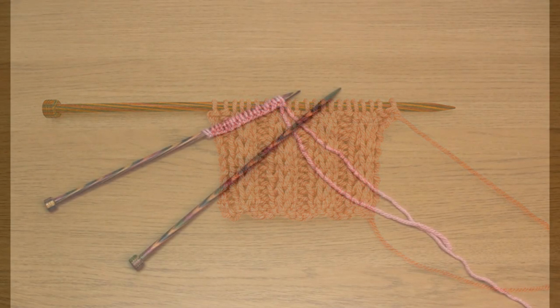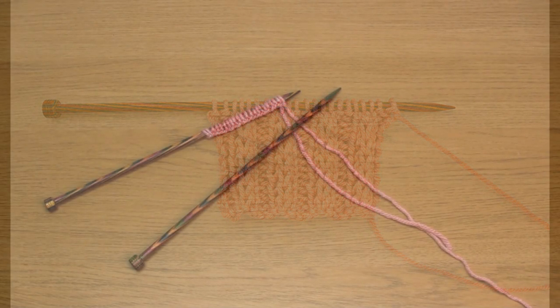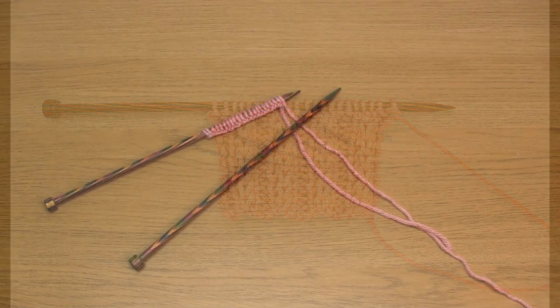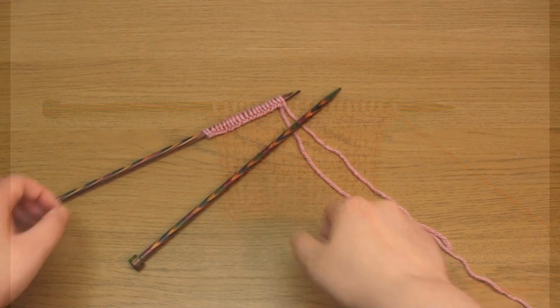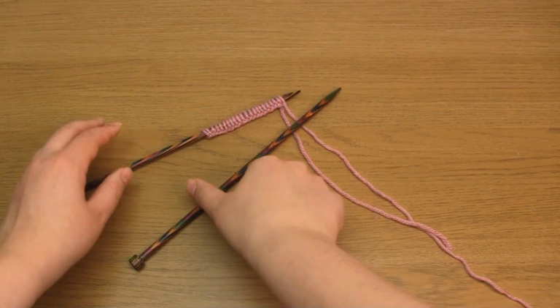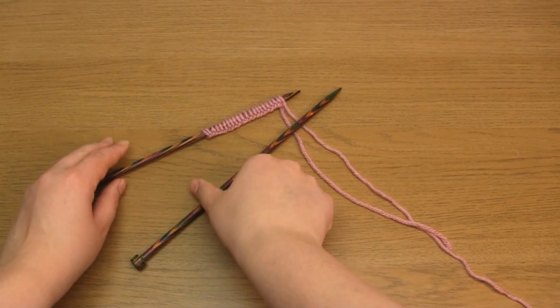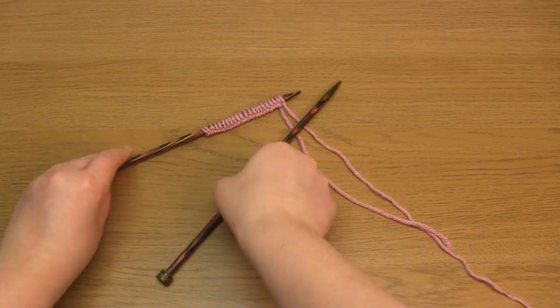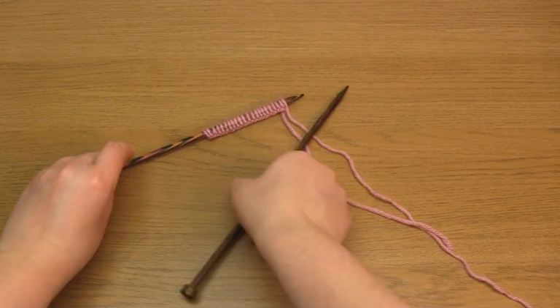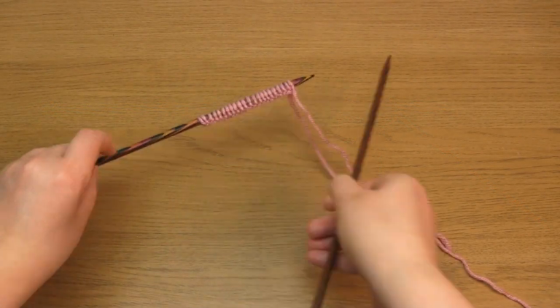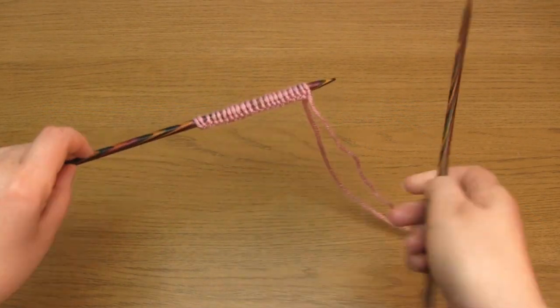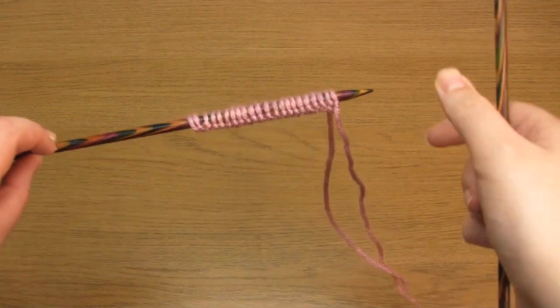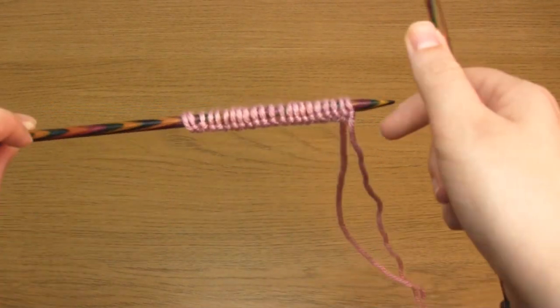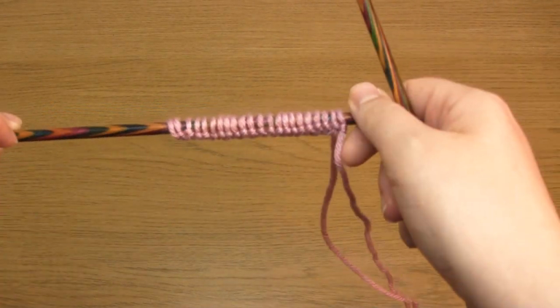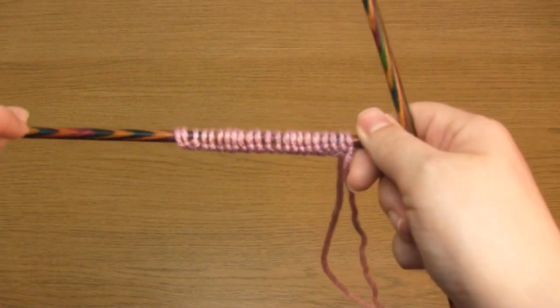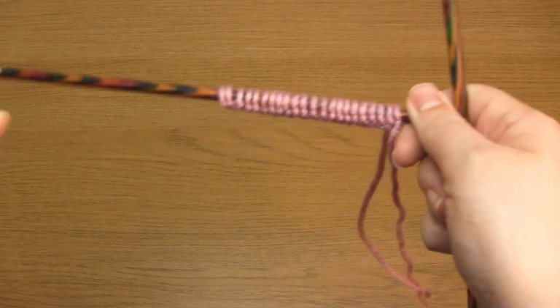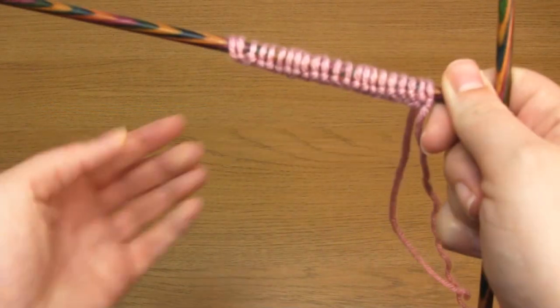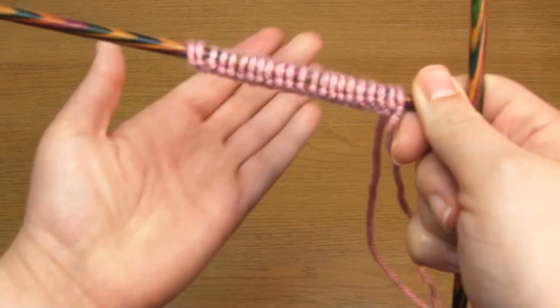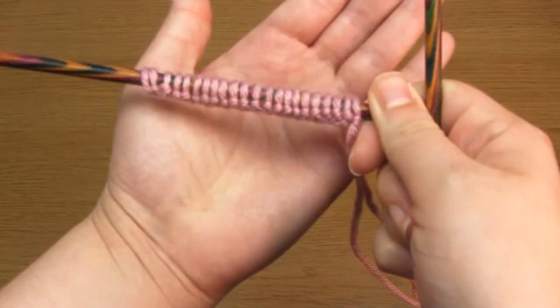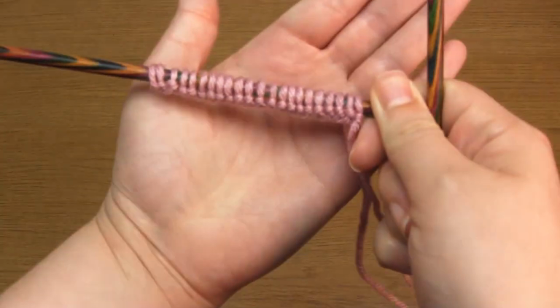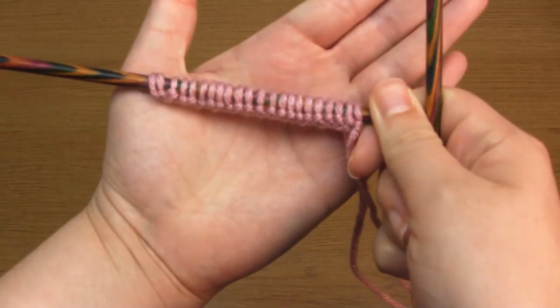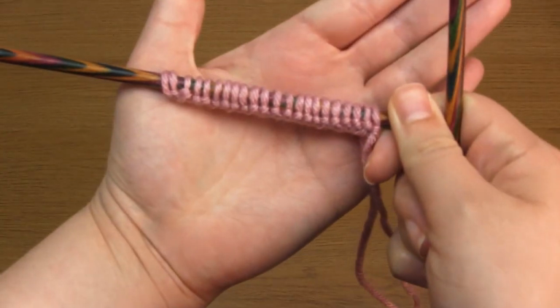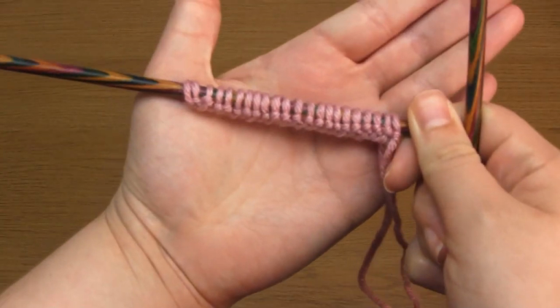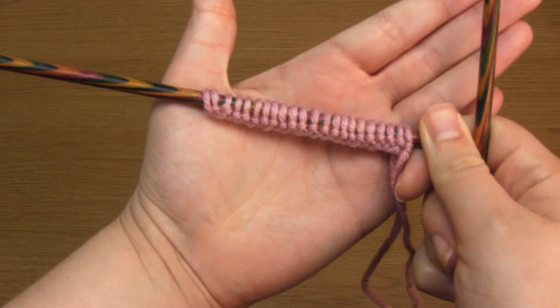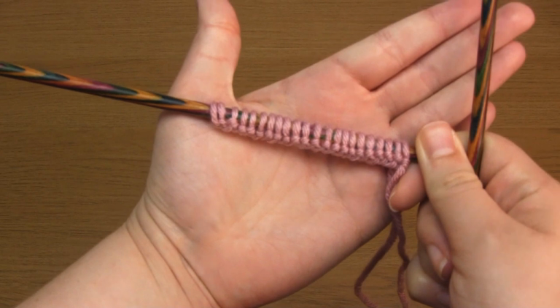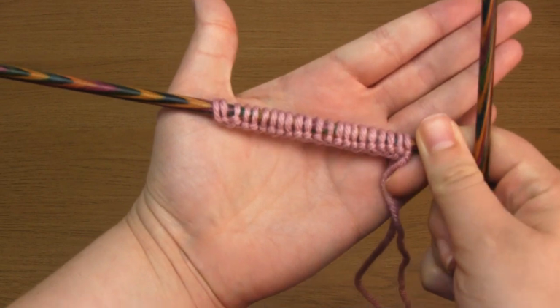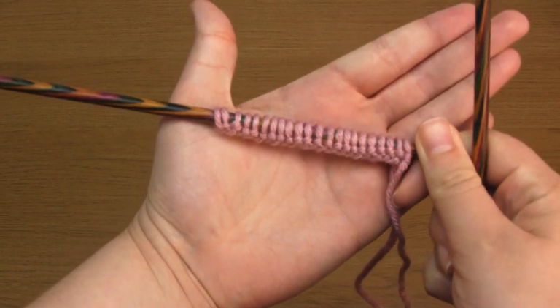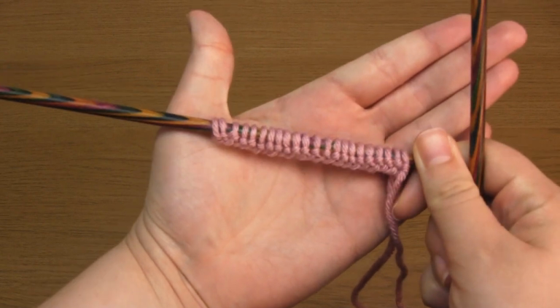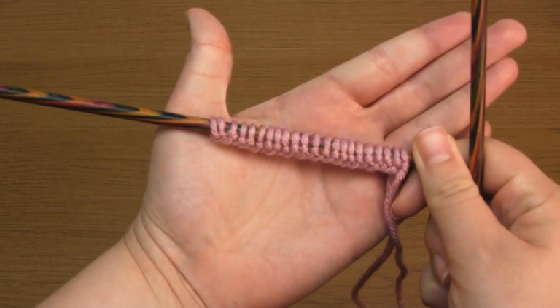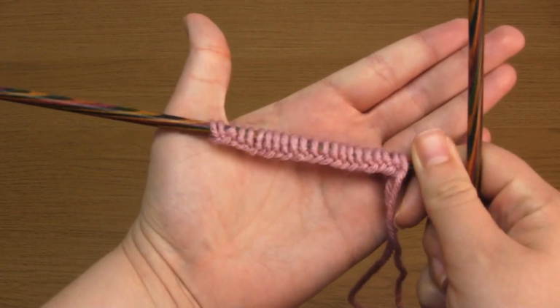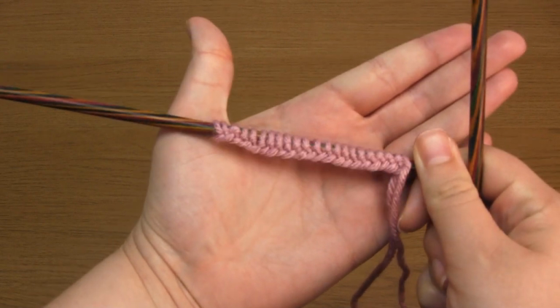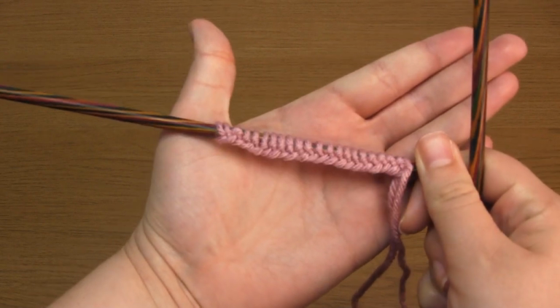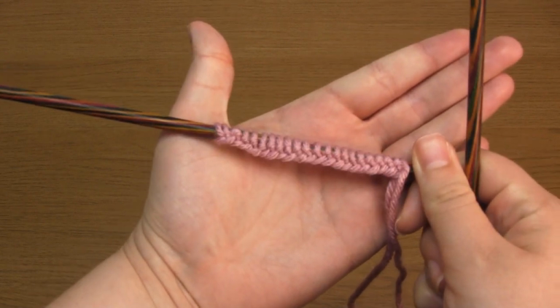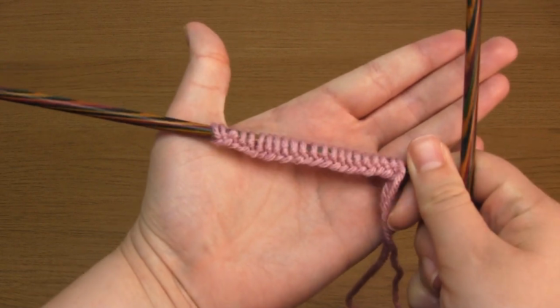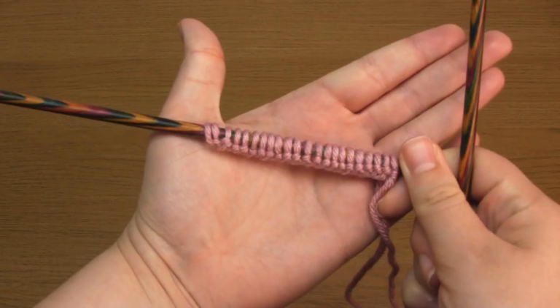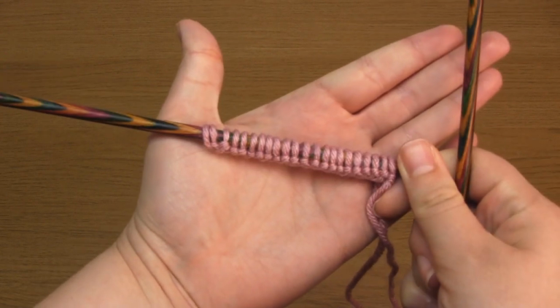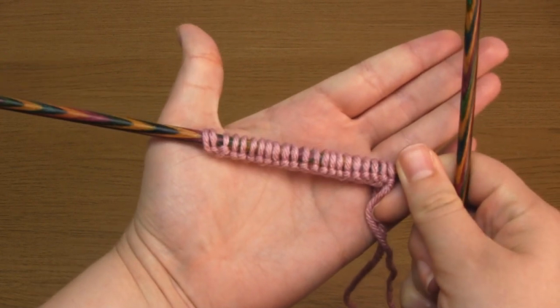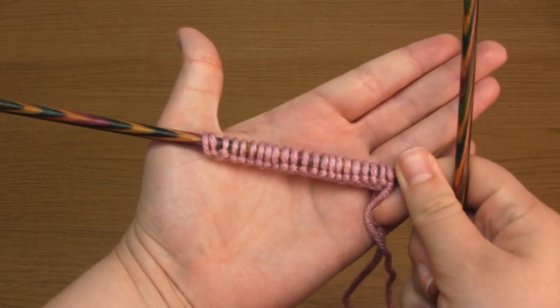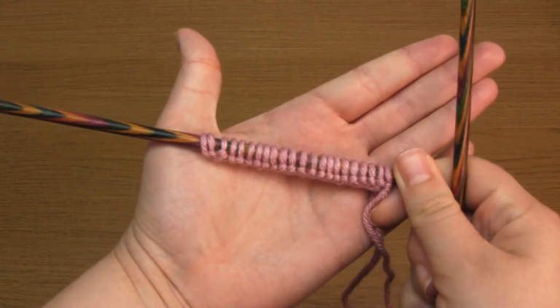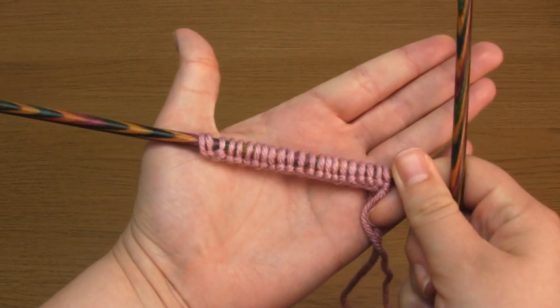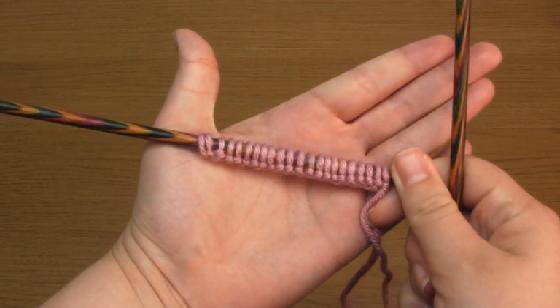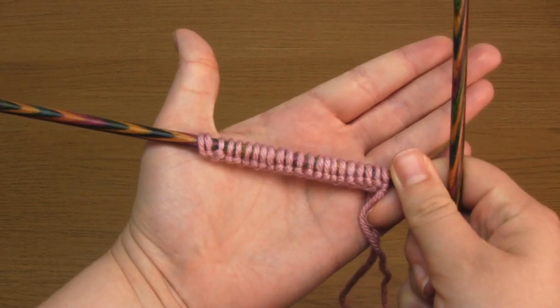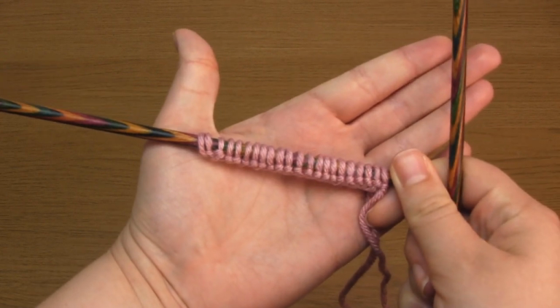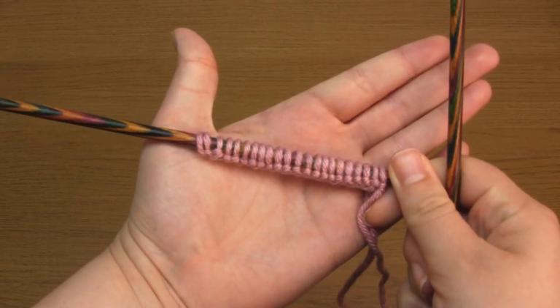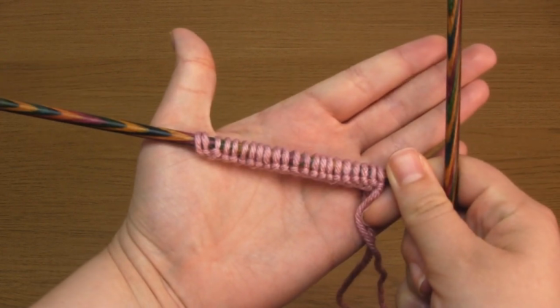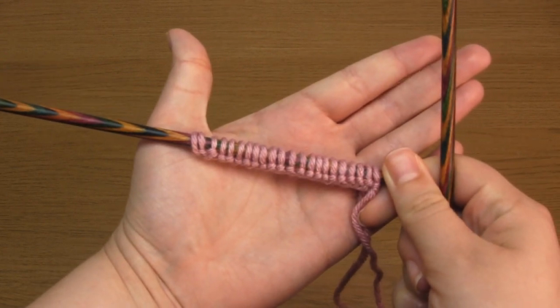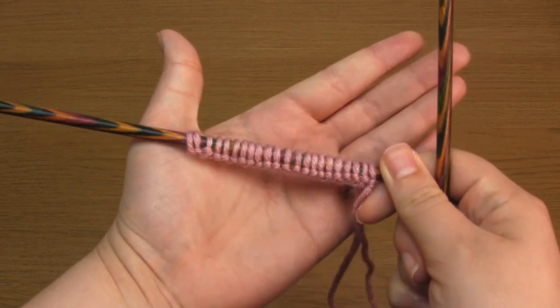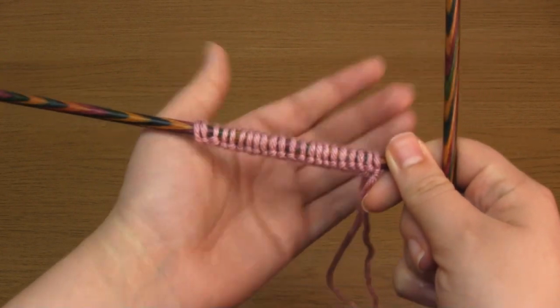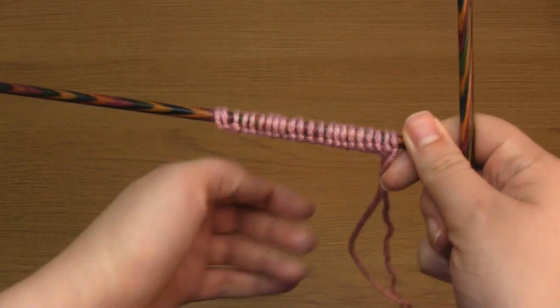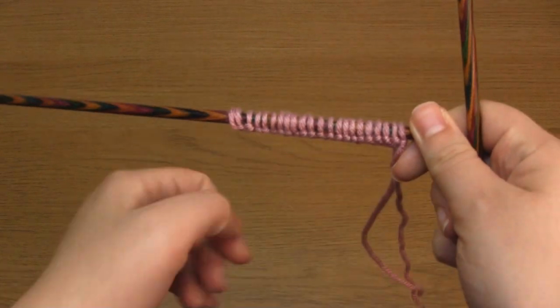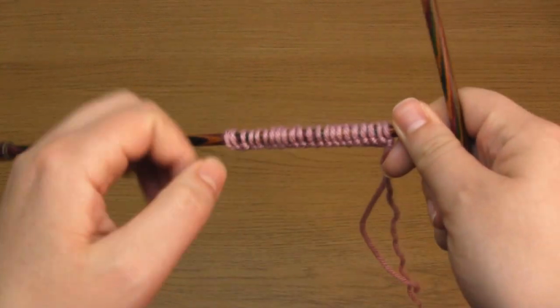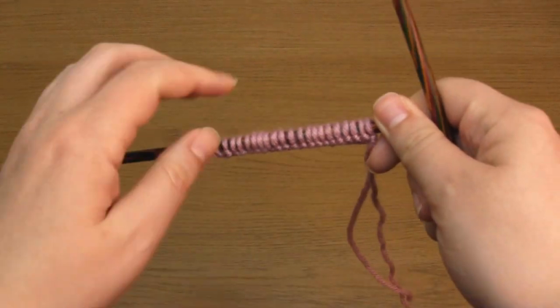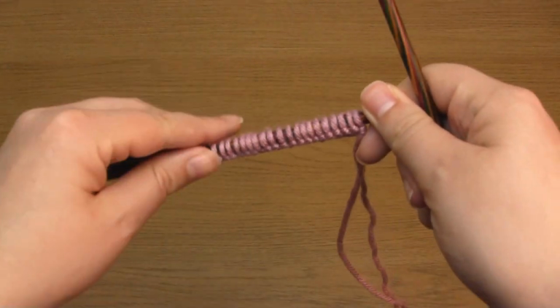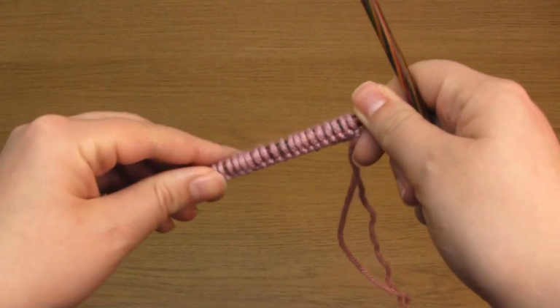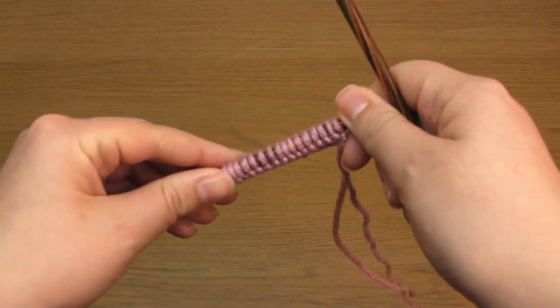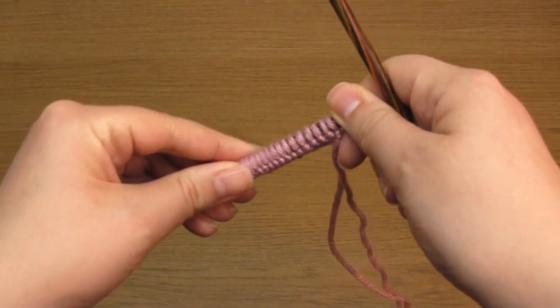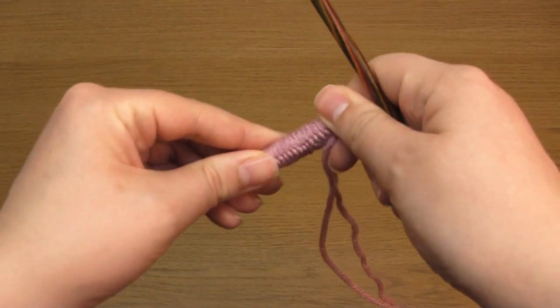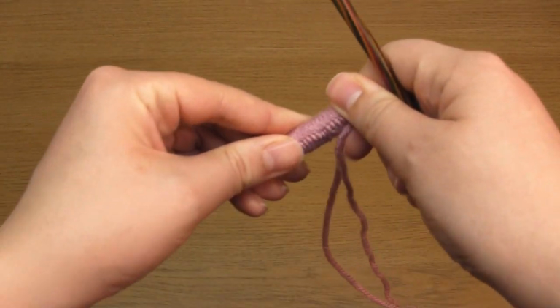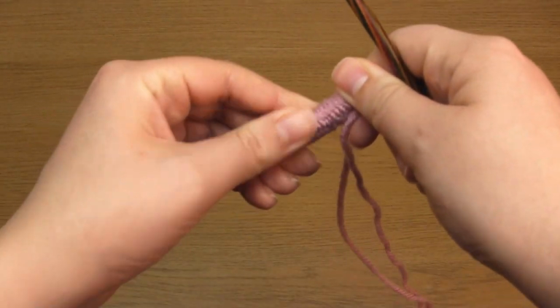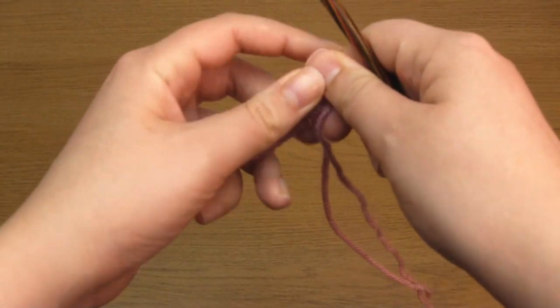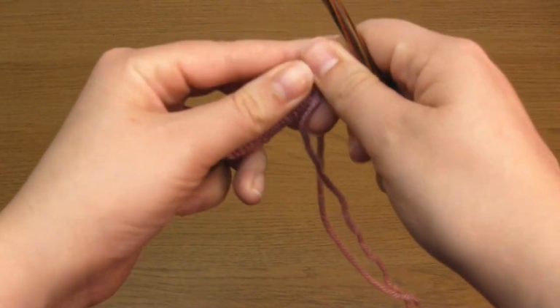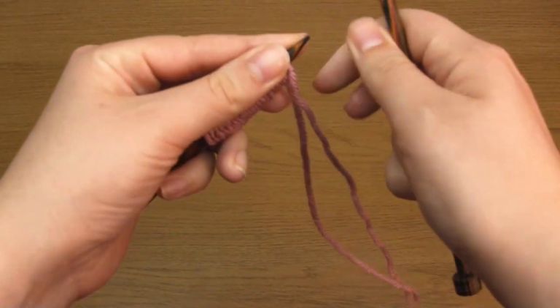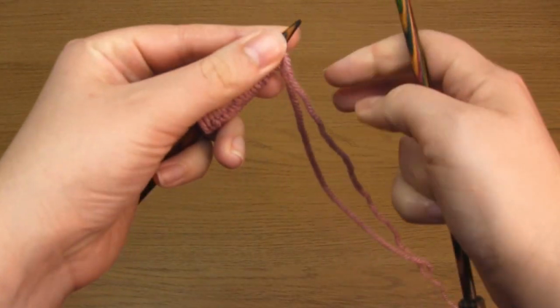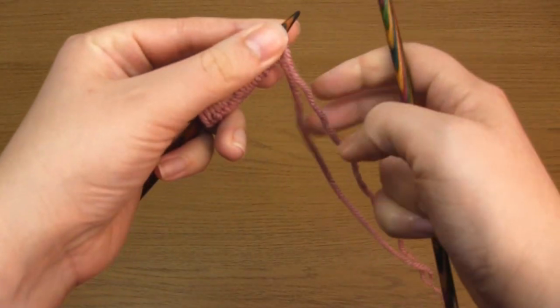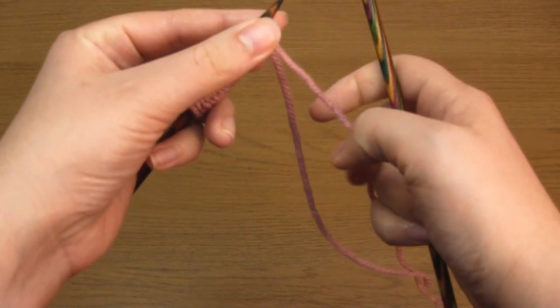The first thing you need to do is cast on a multiple of five stitches plus two. I've cast on 22.